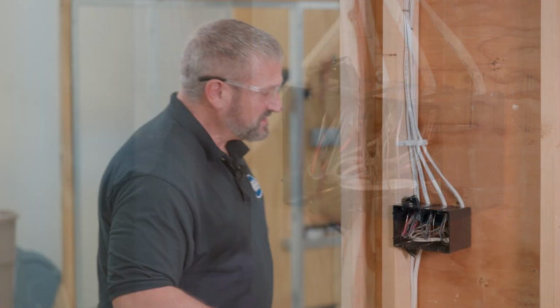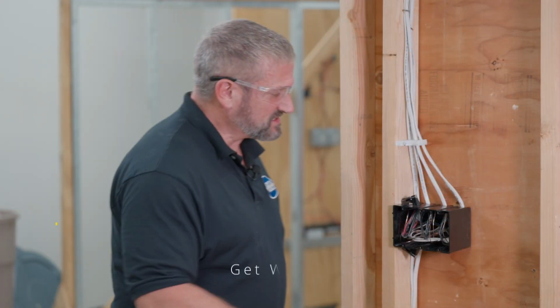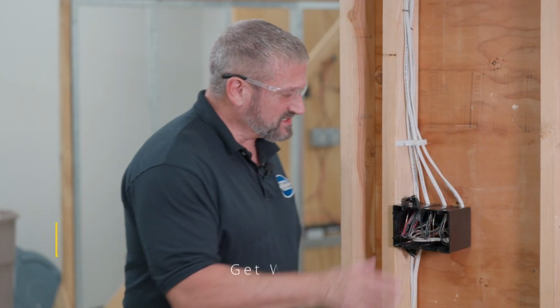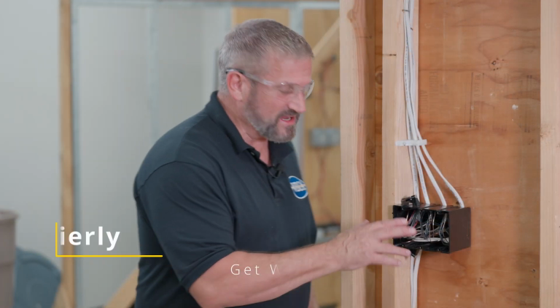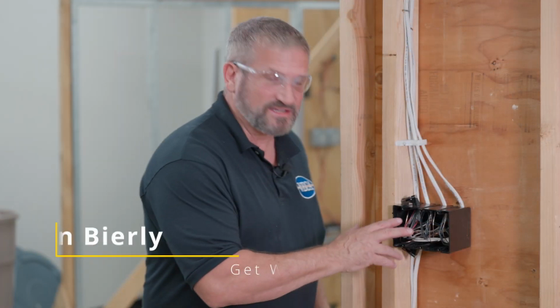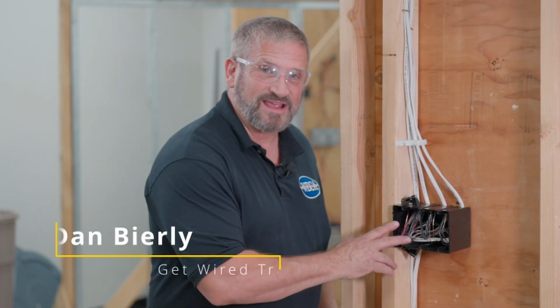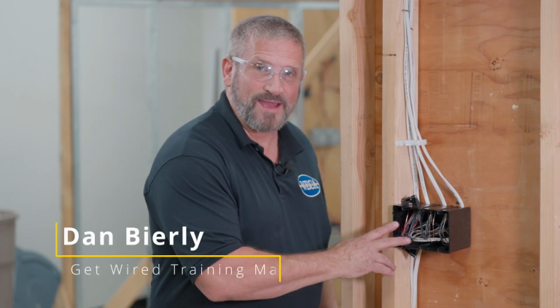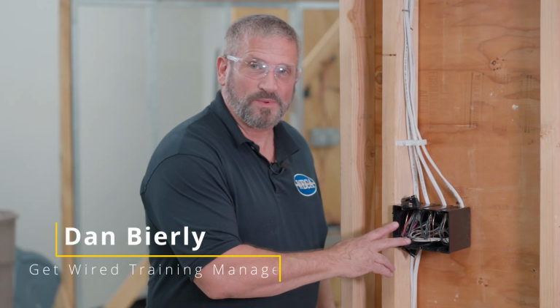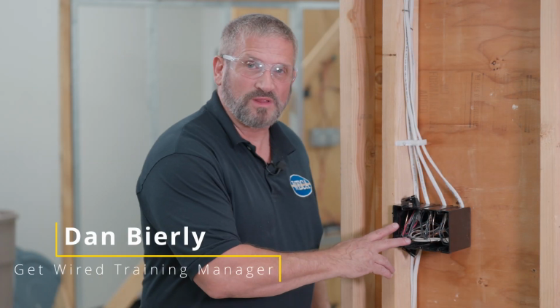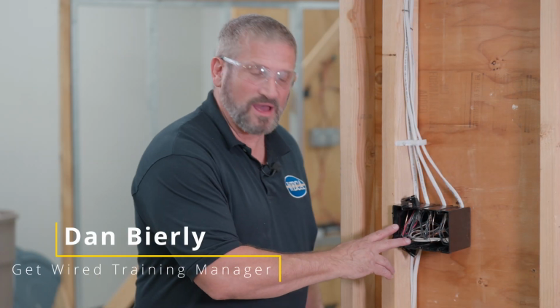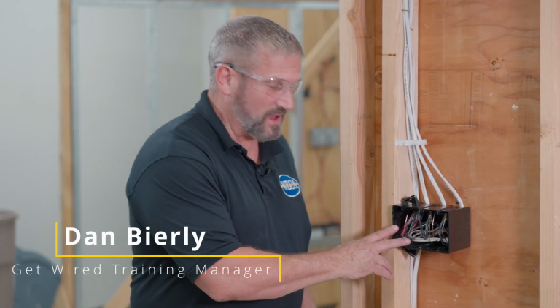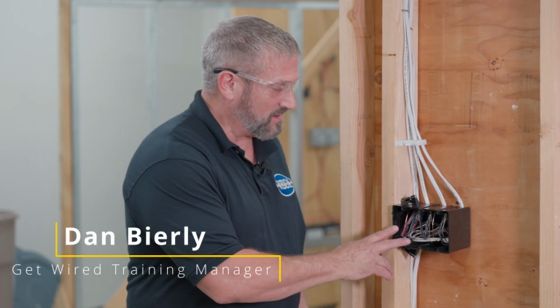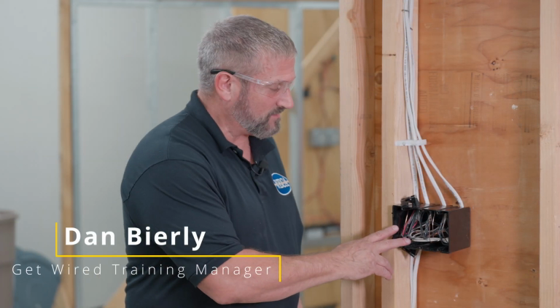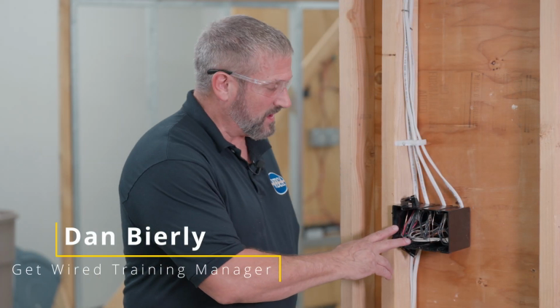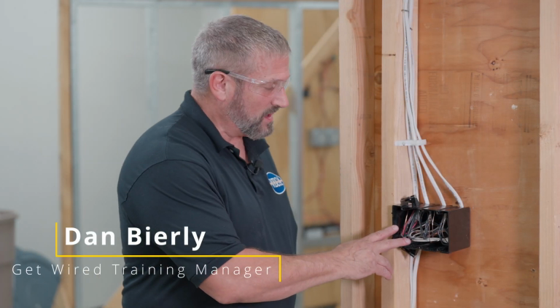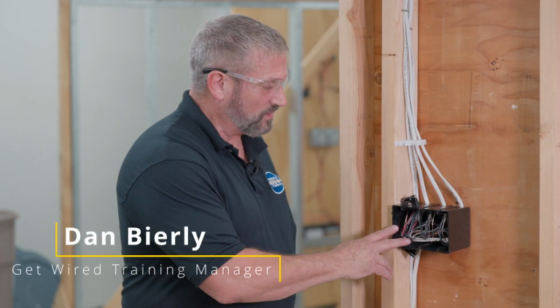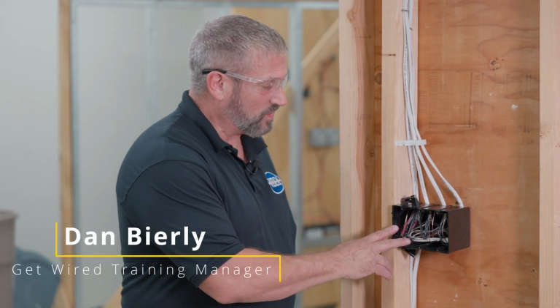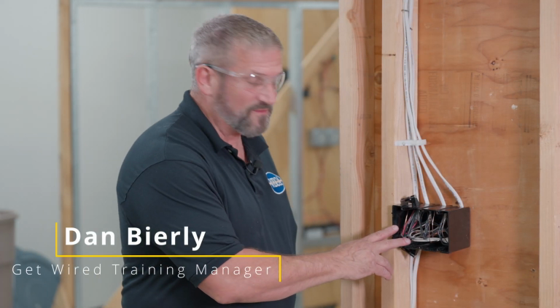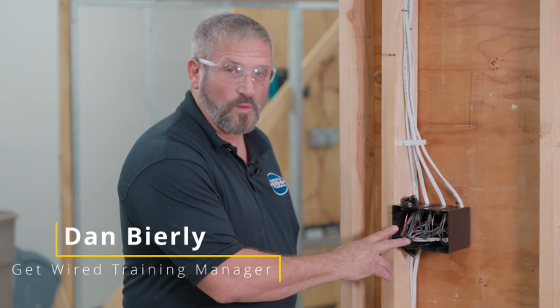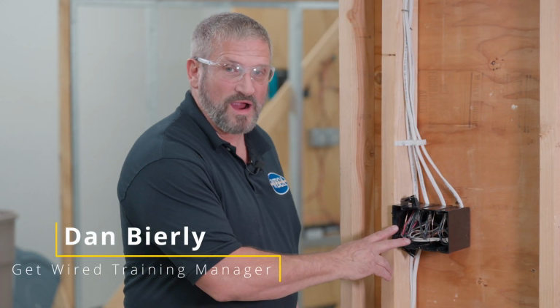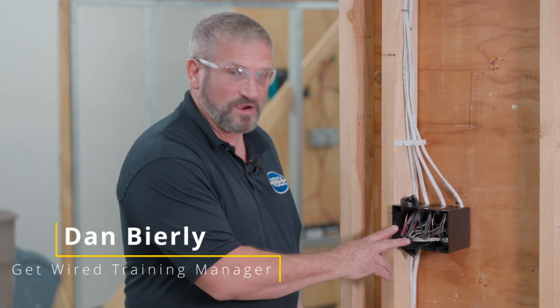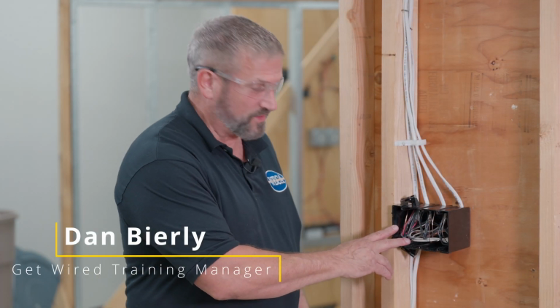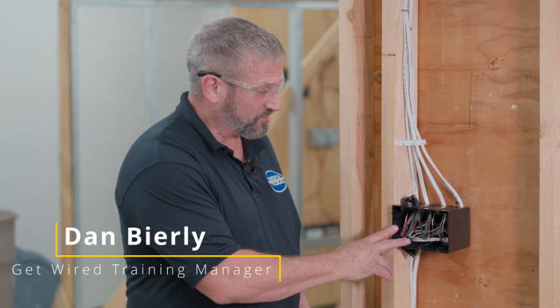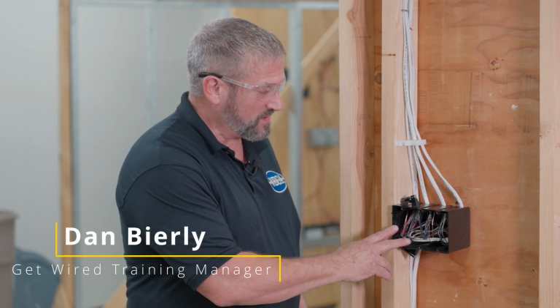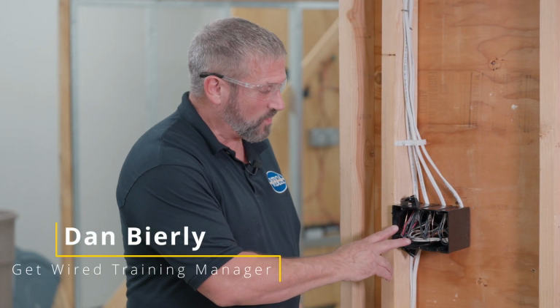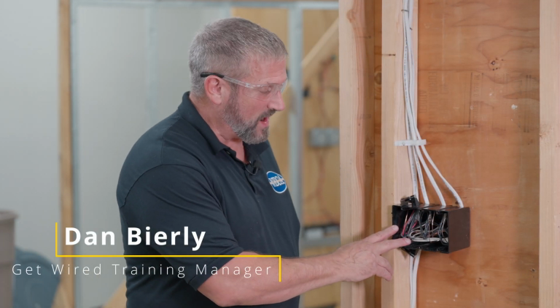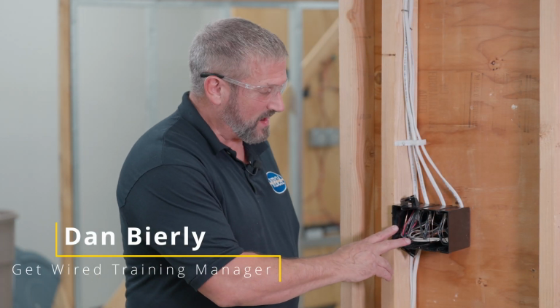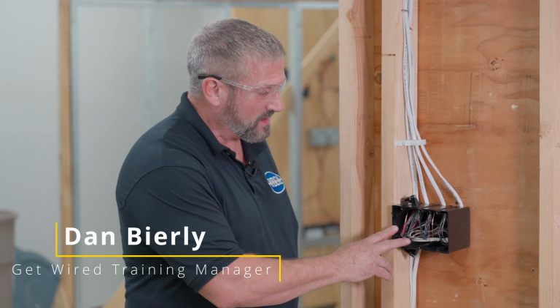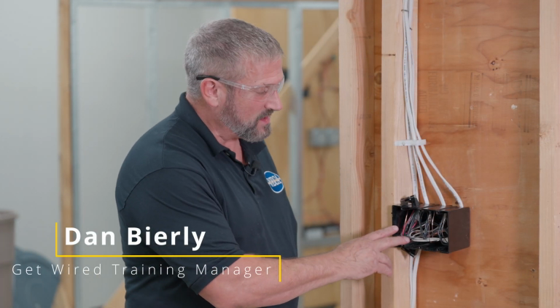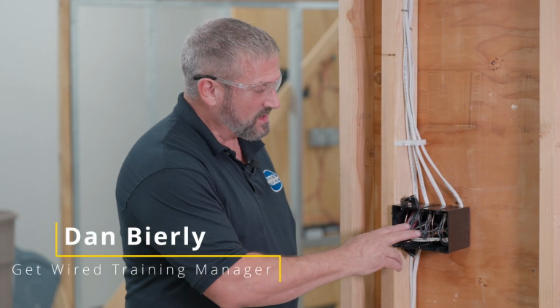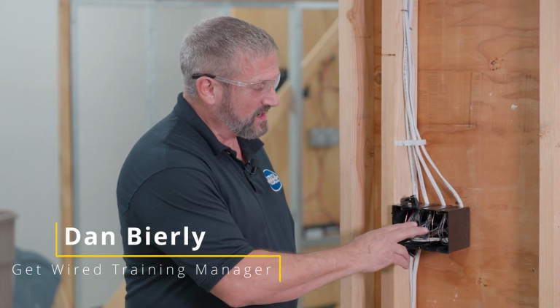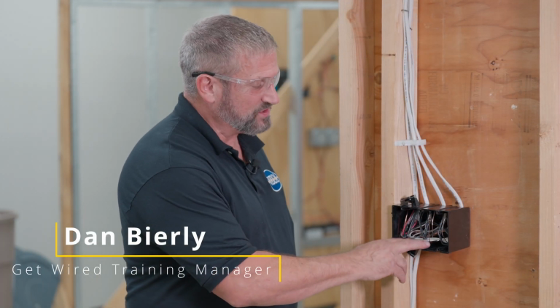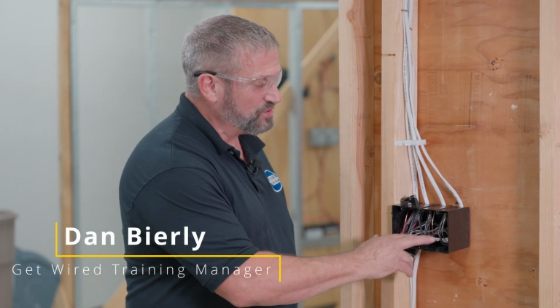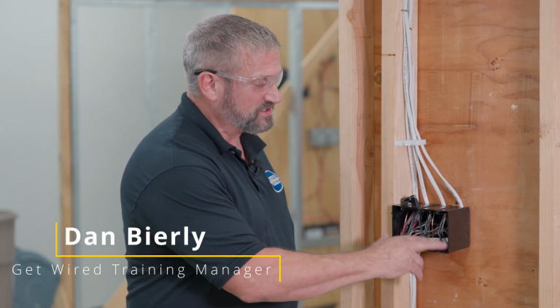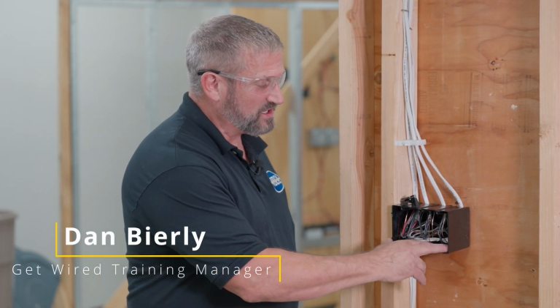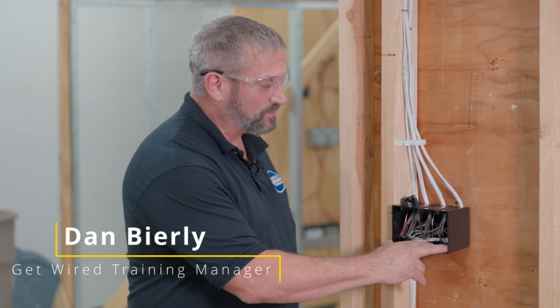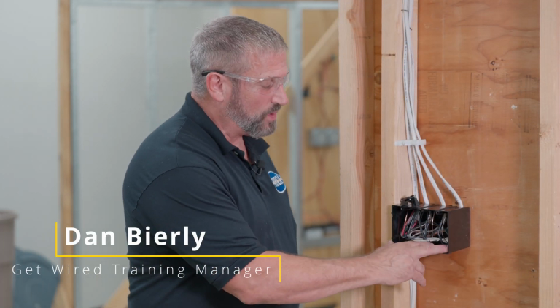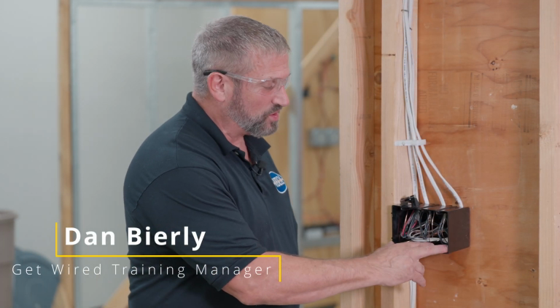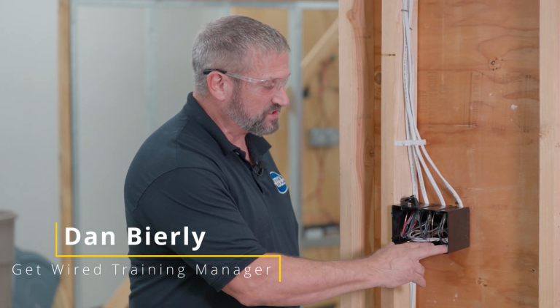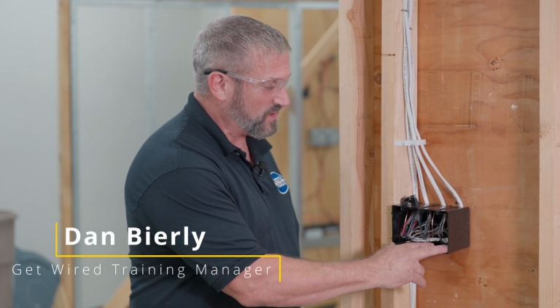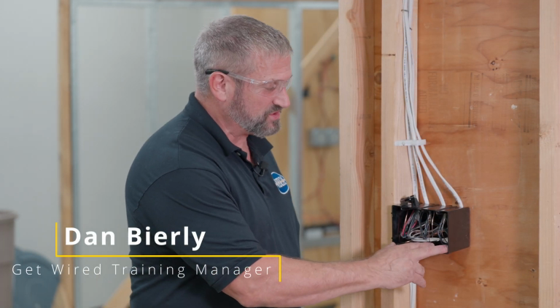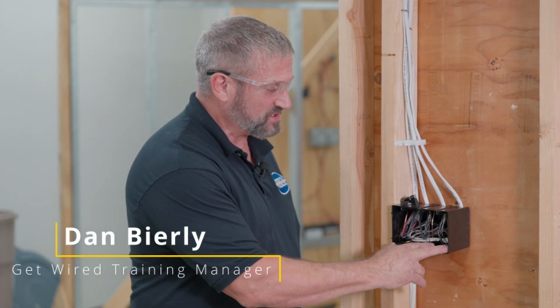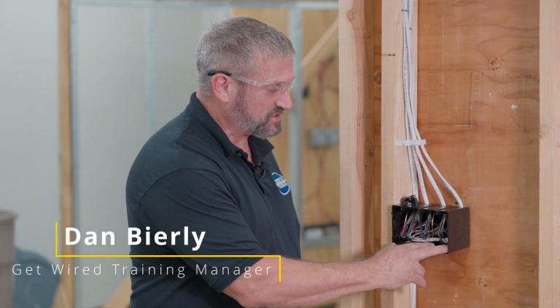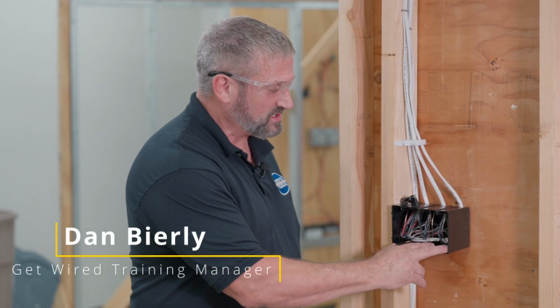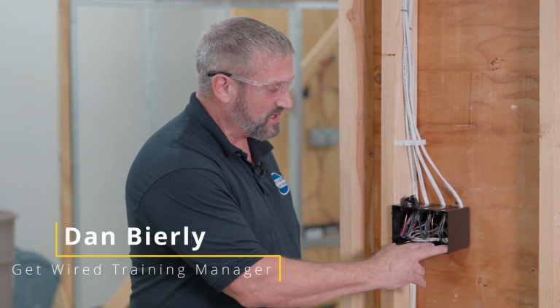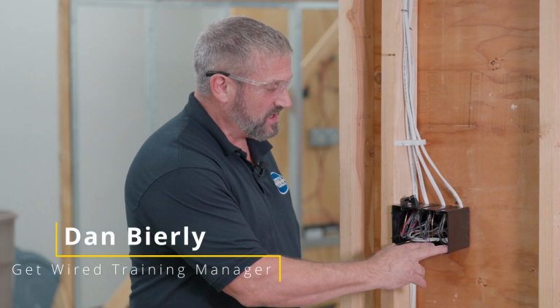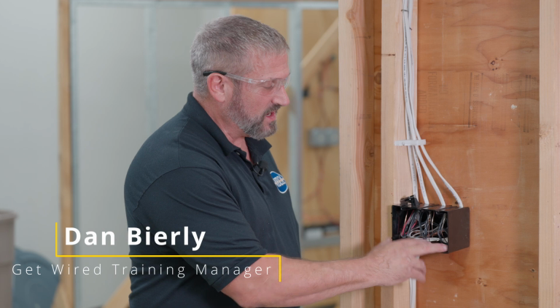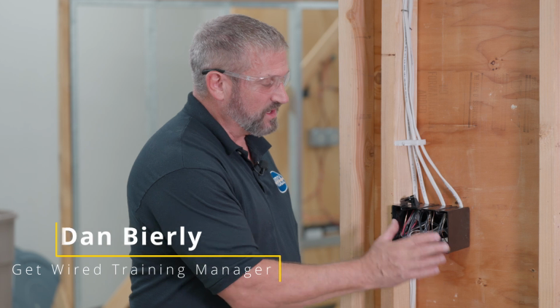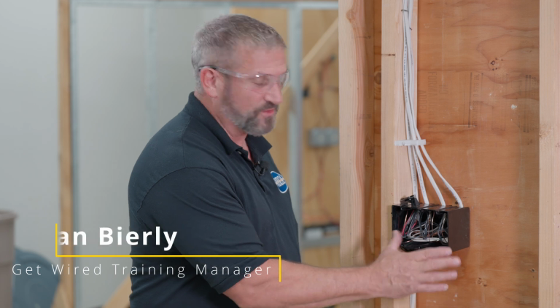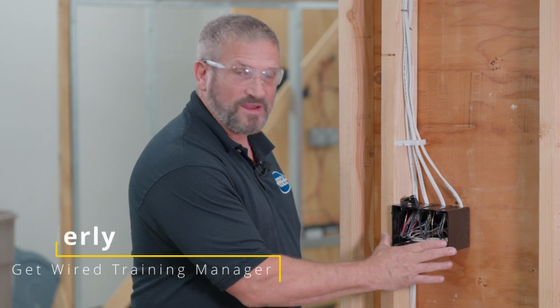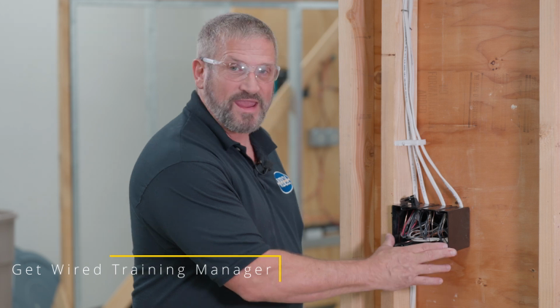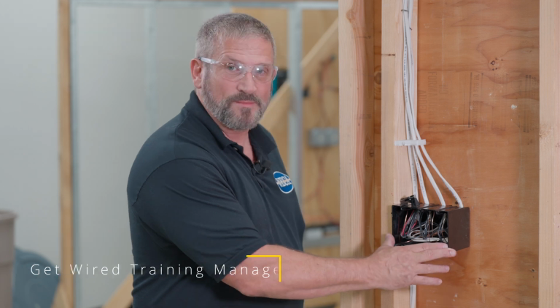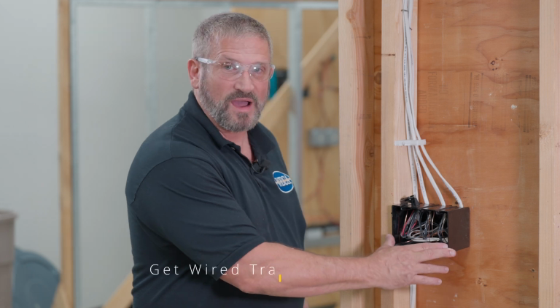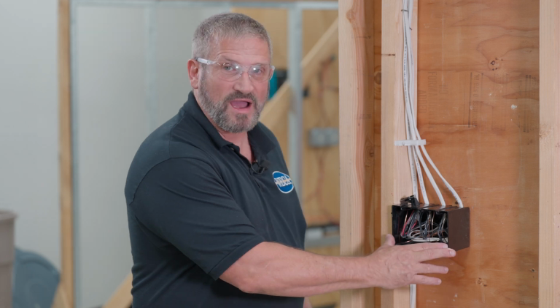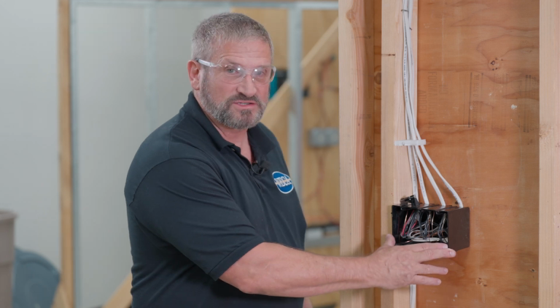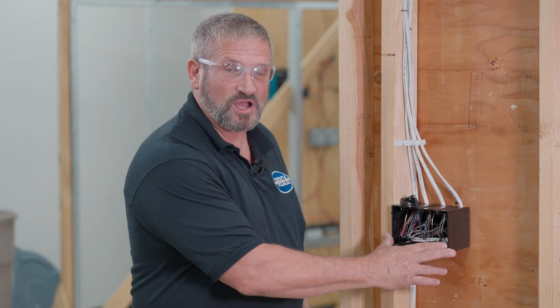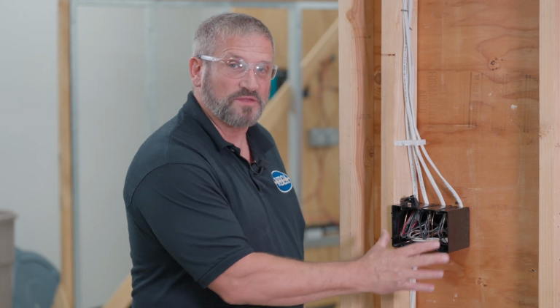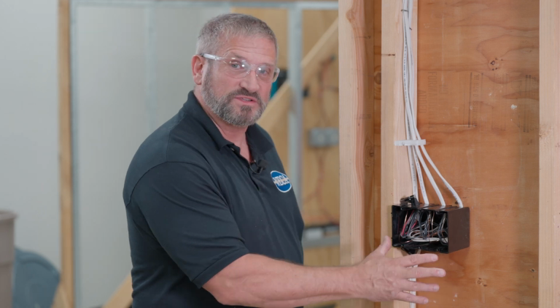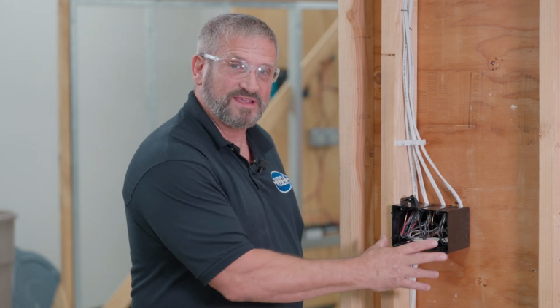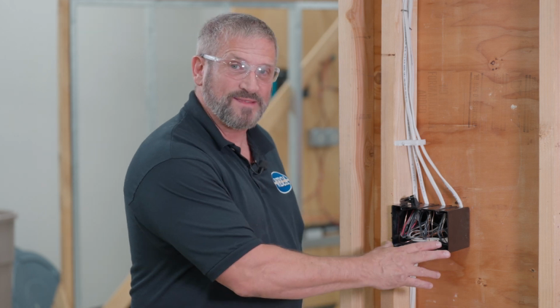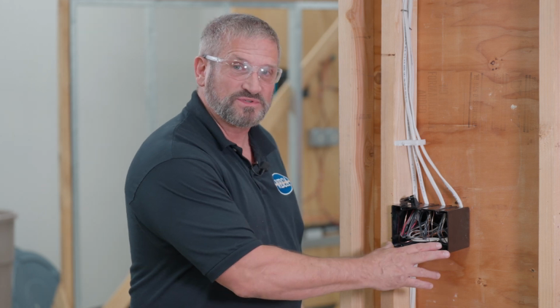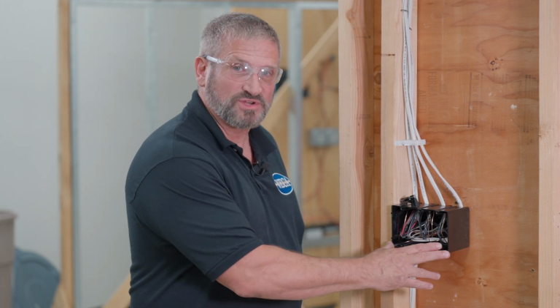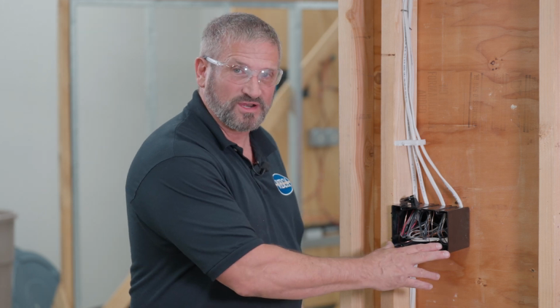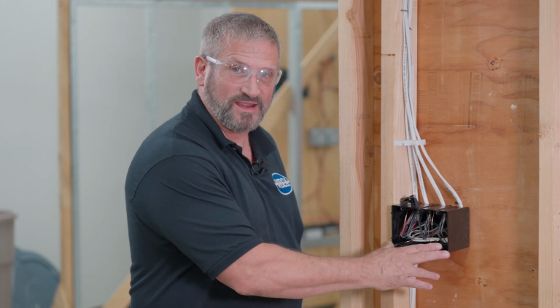And this is an example of a rough wire three-way and two single pole switches in a three-gang box on the same circuit.